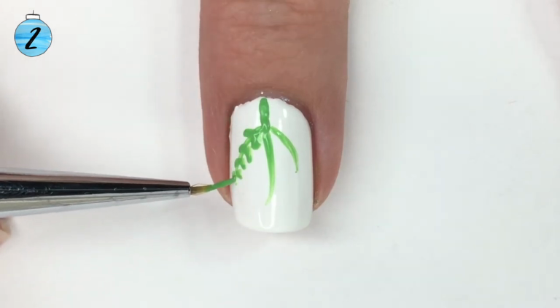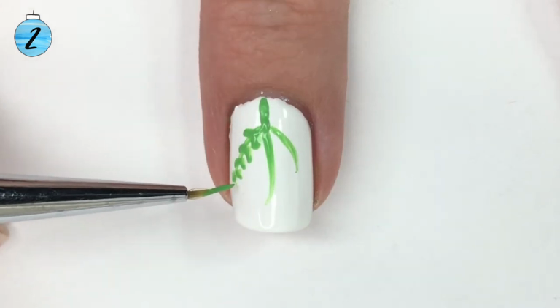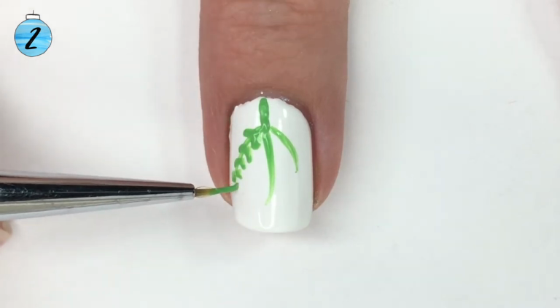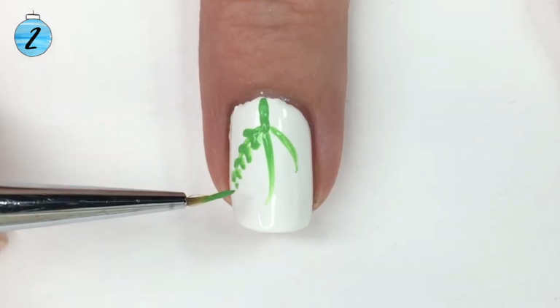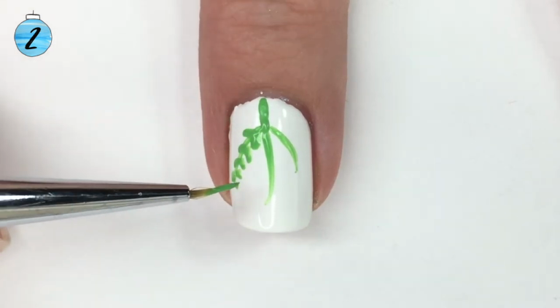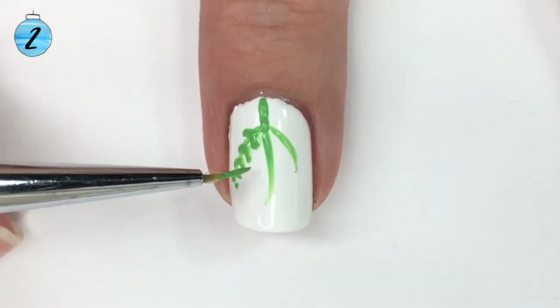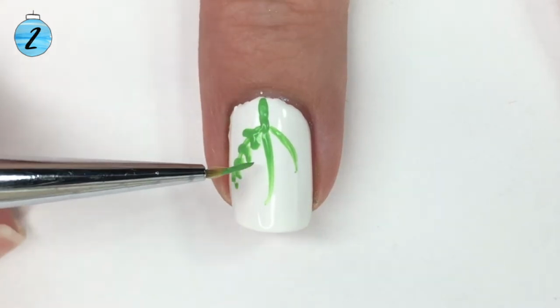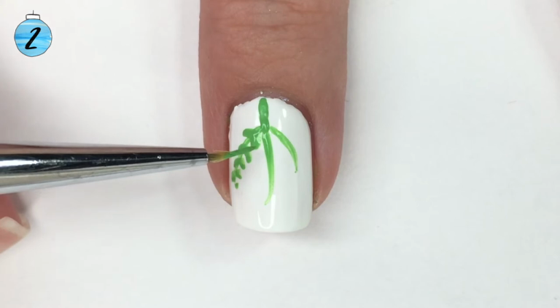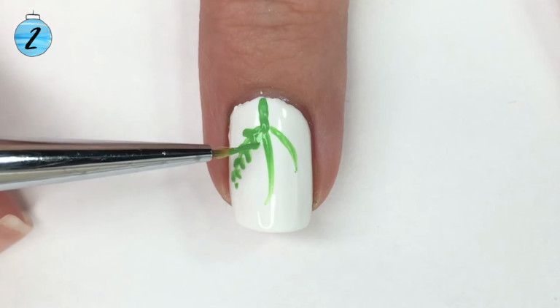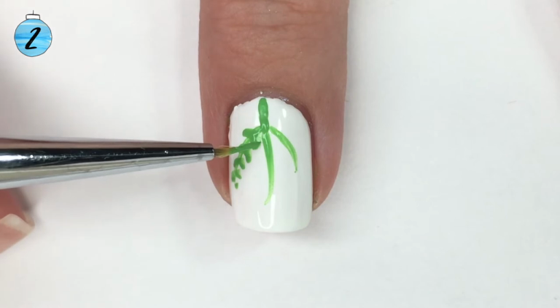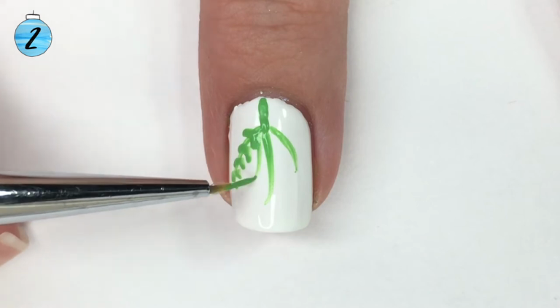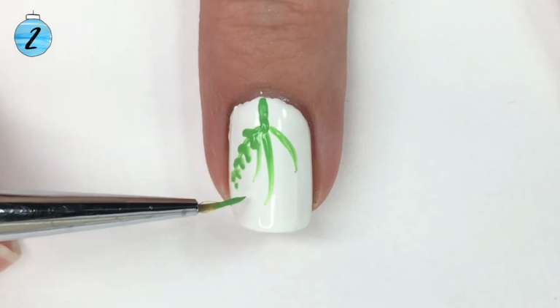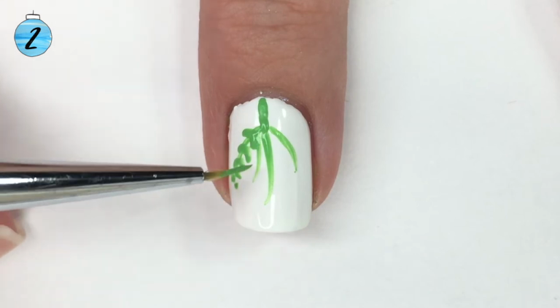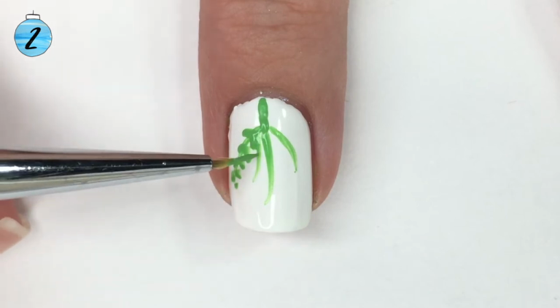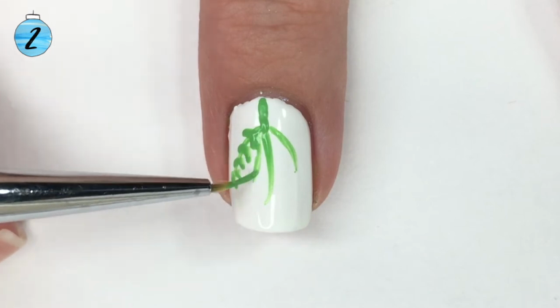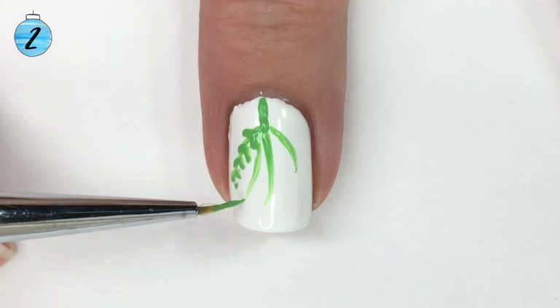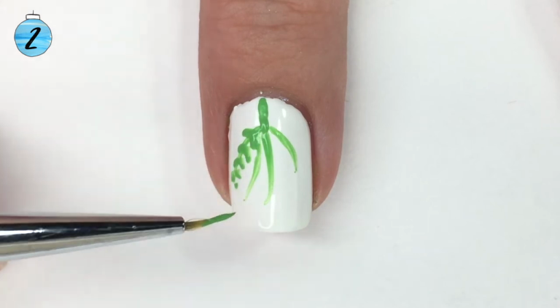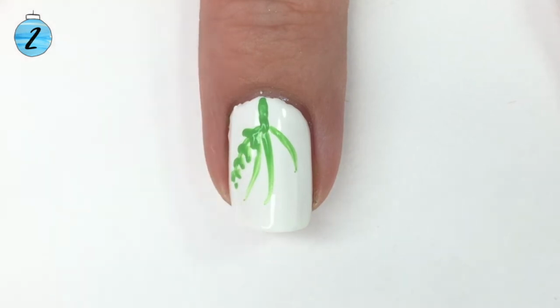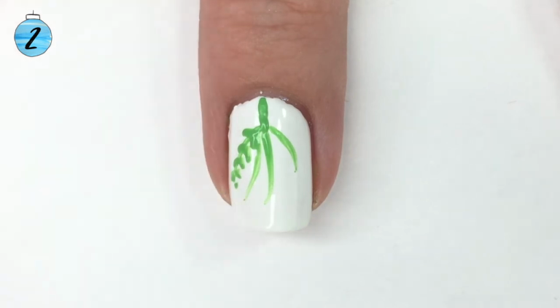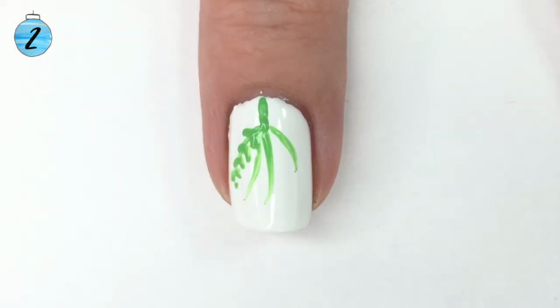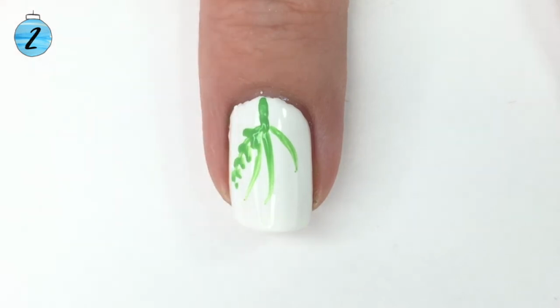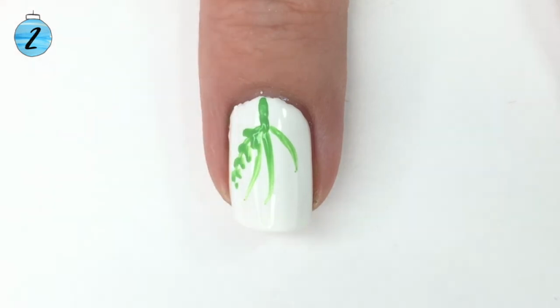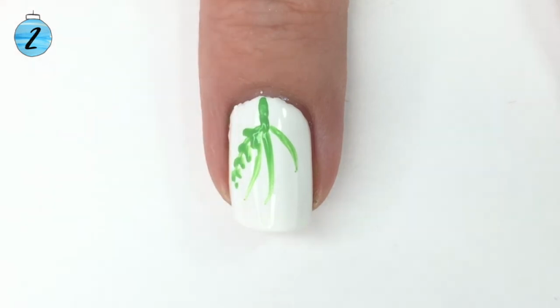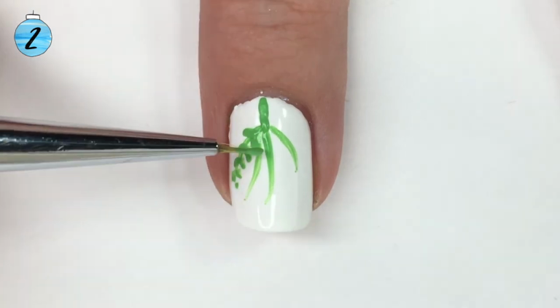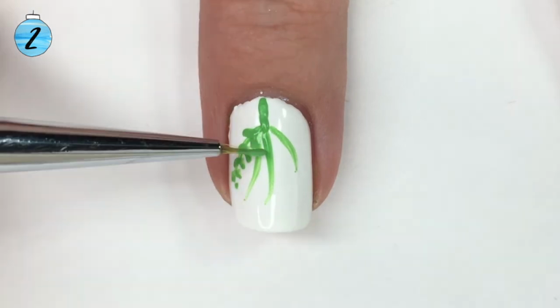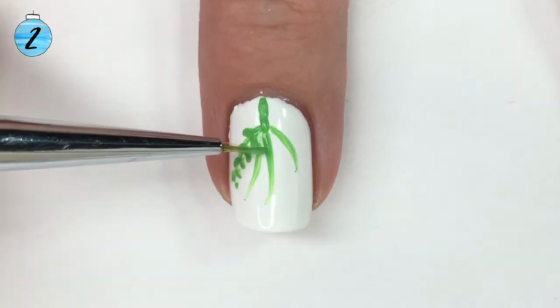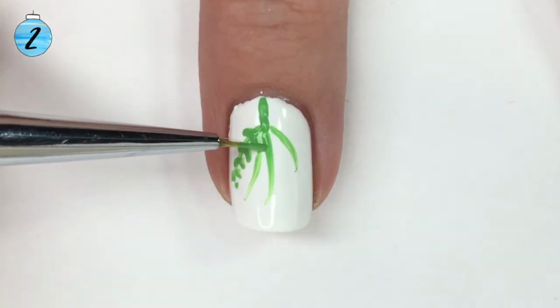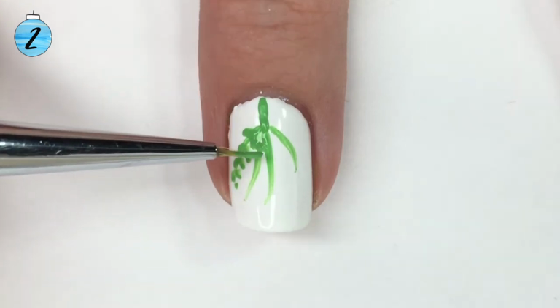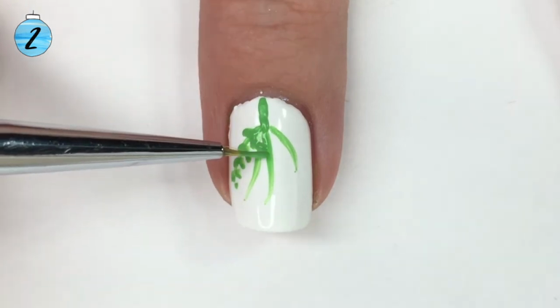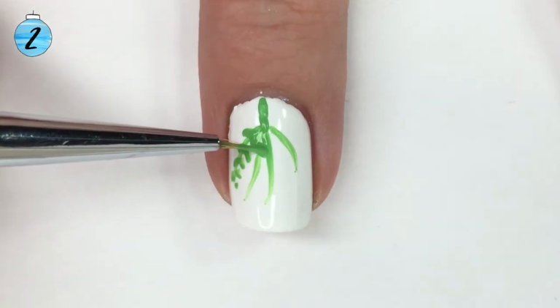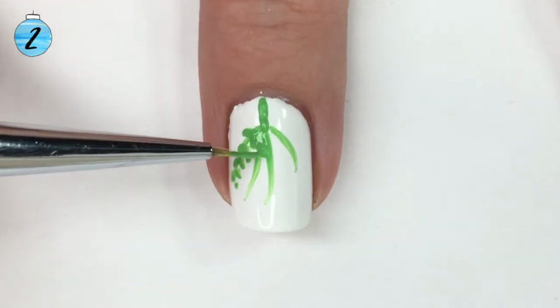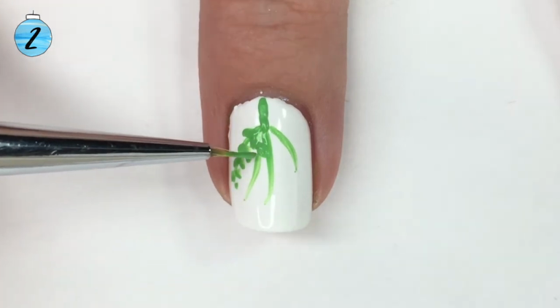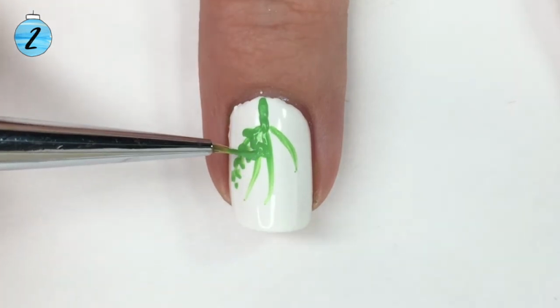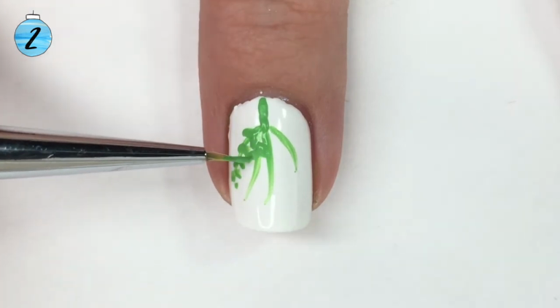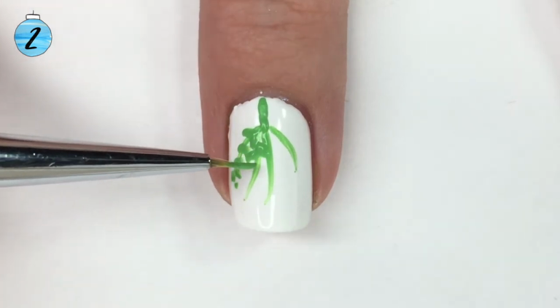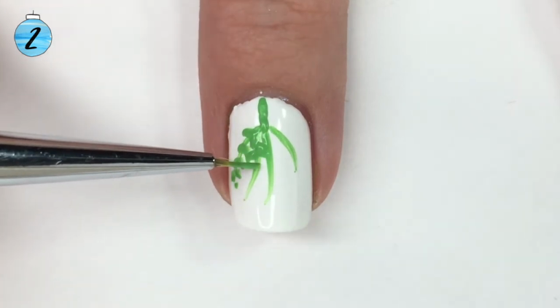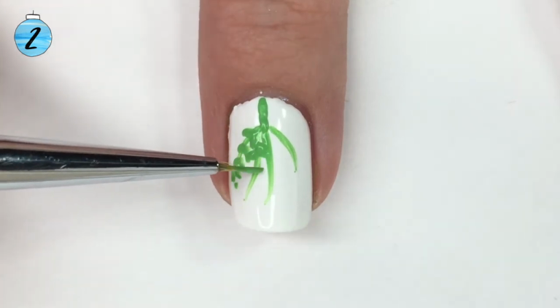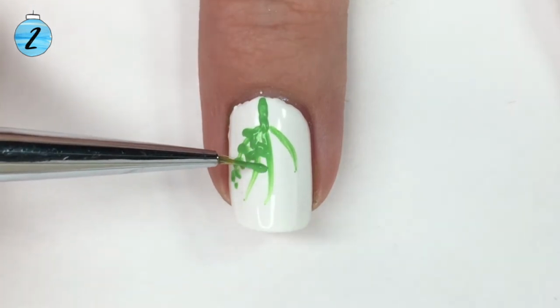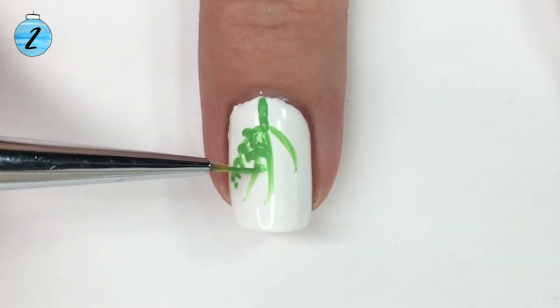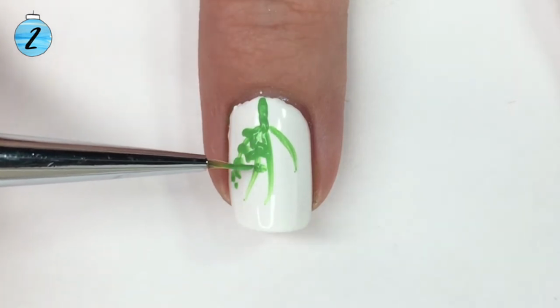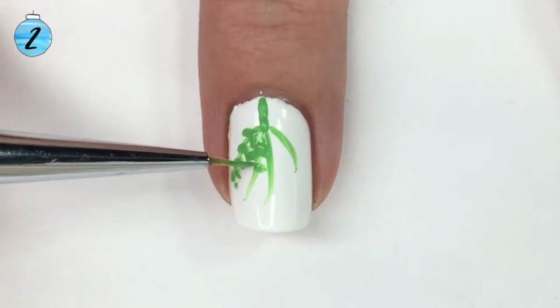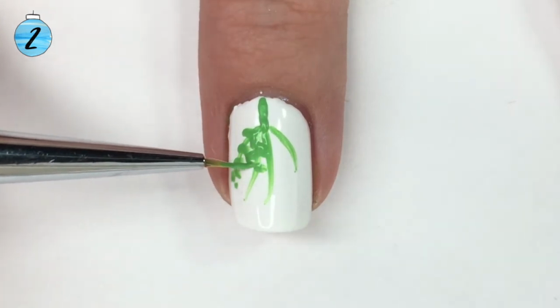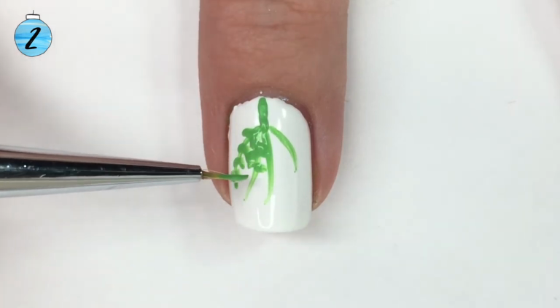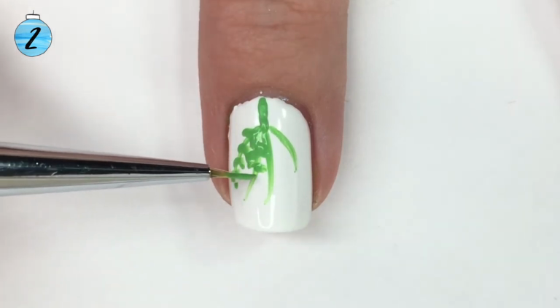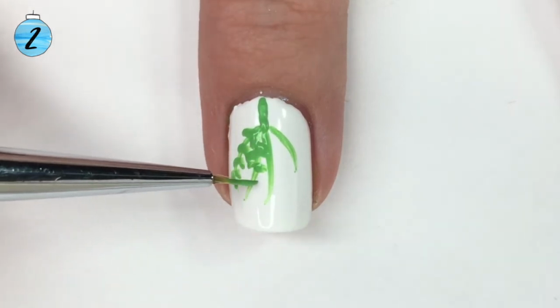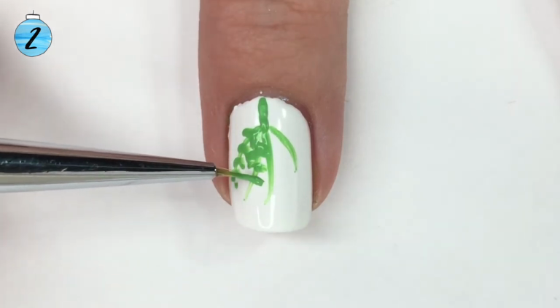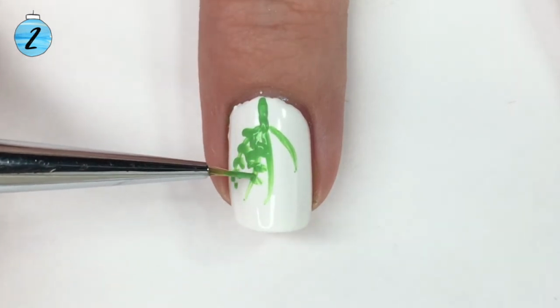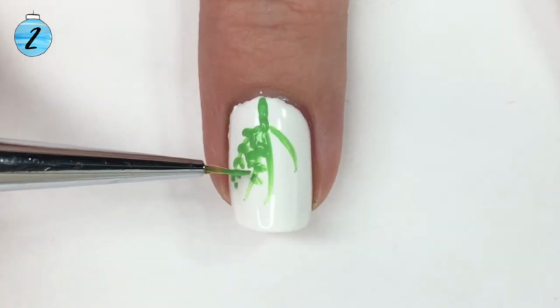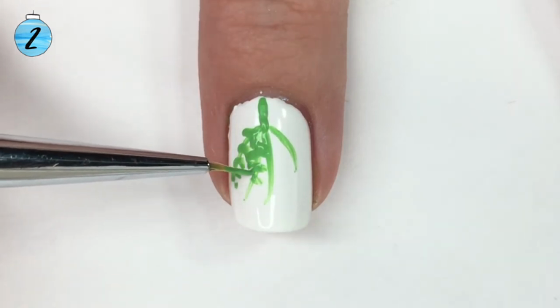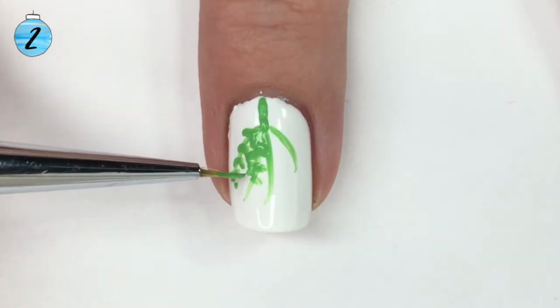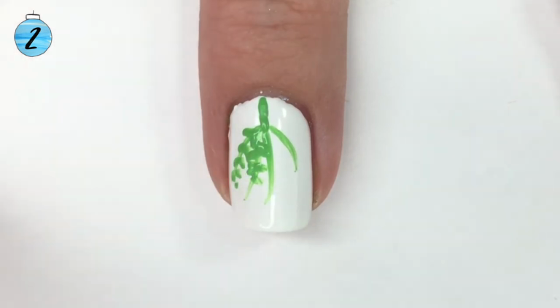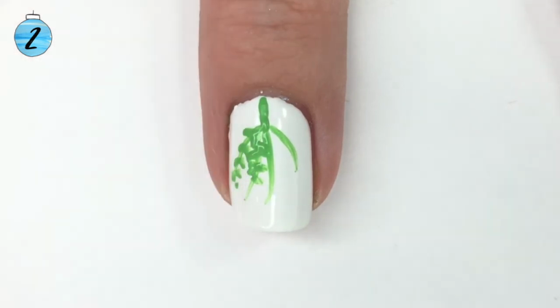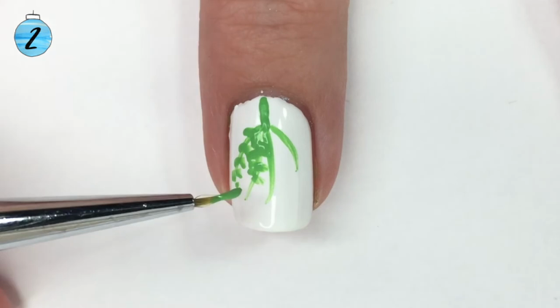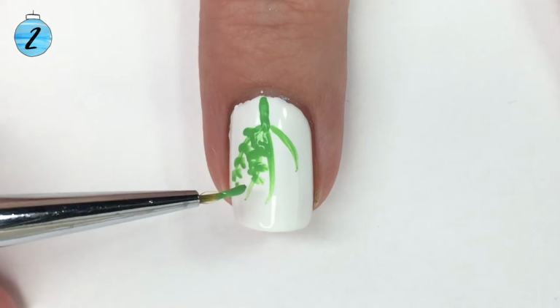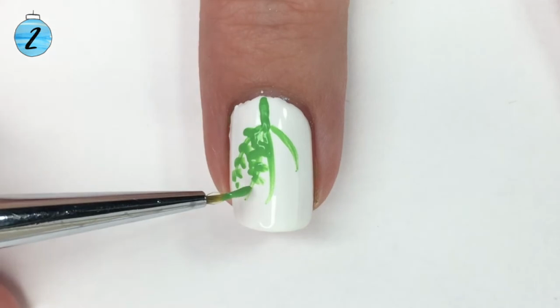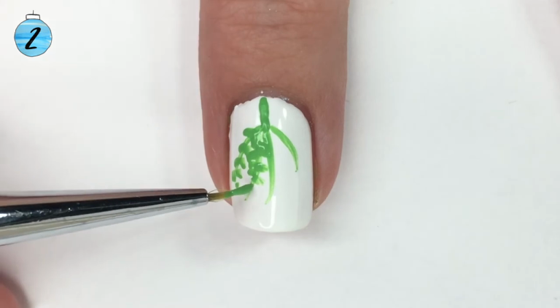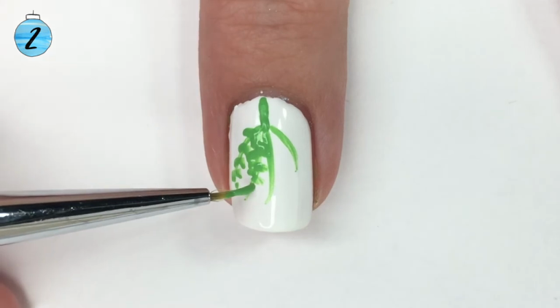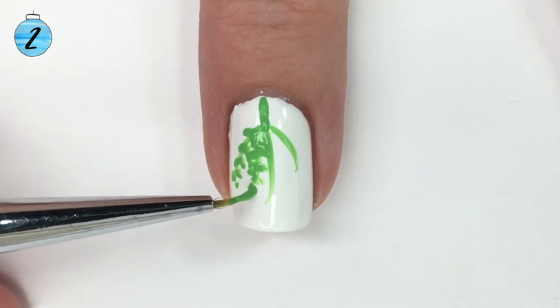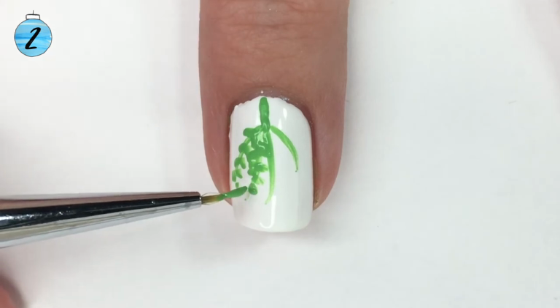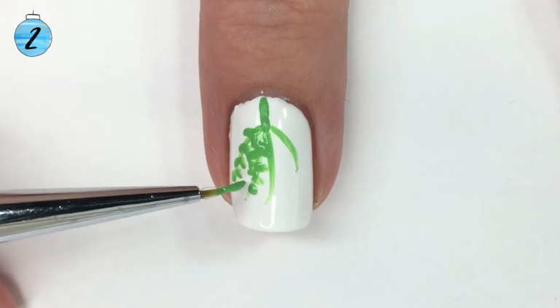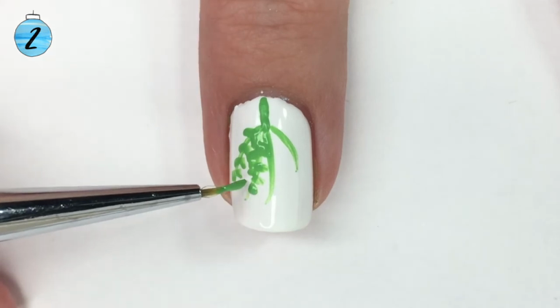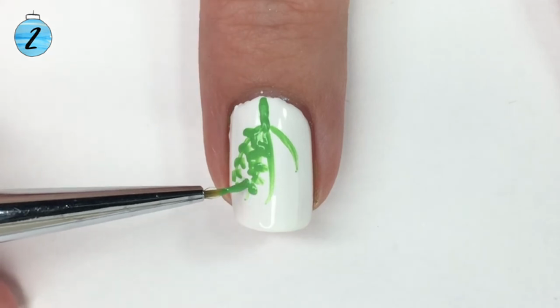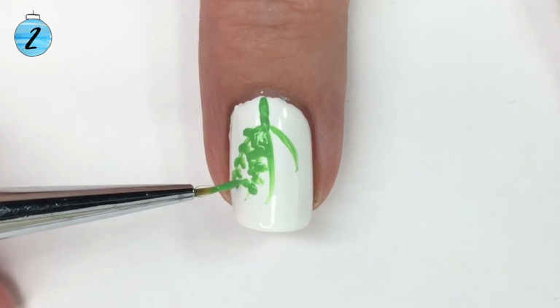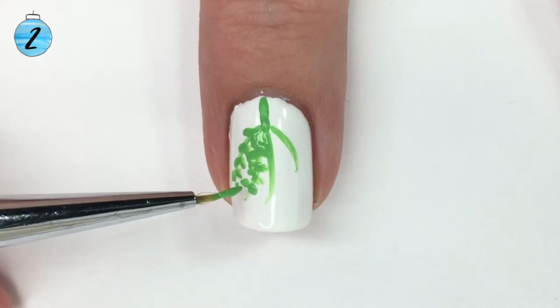Just keep going until it looks quite full.